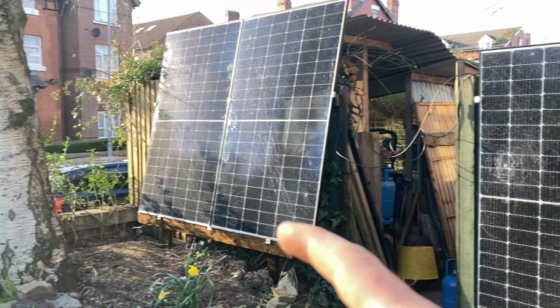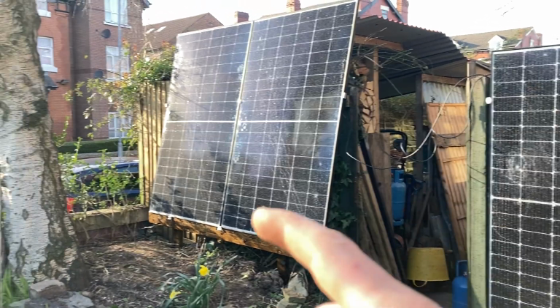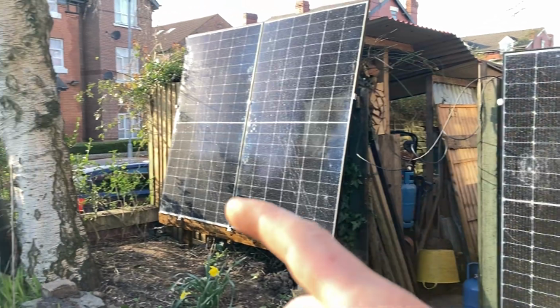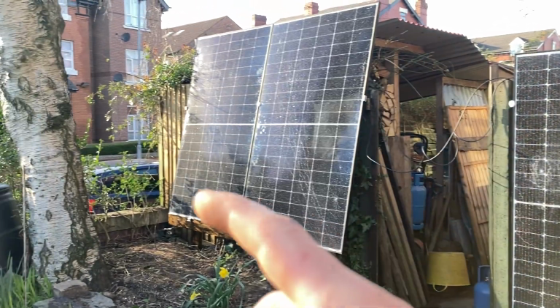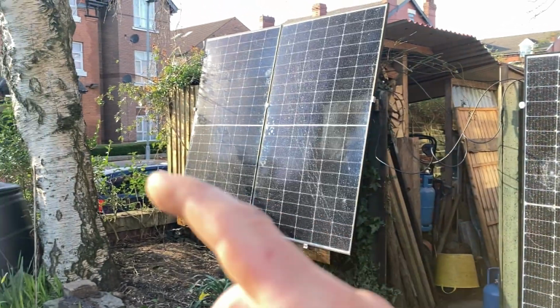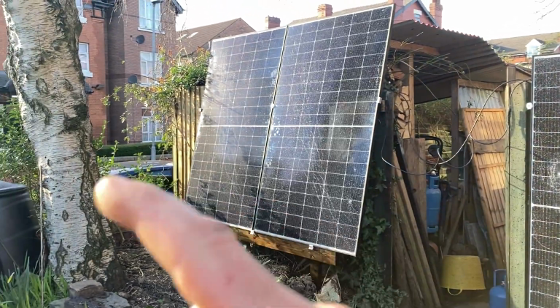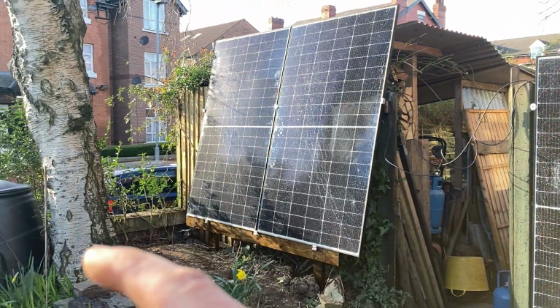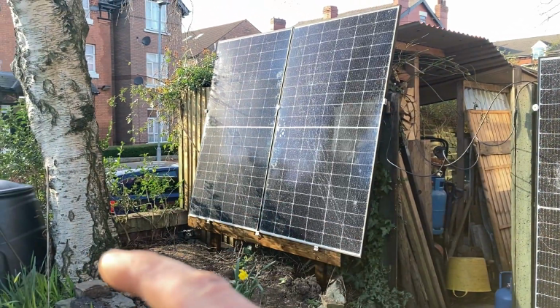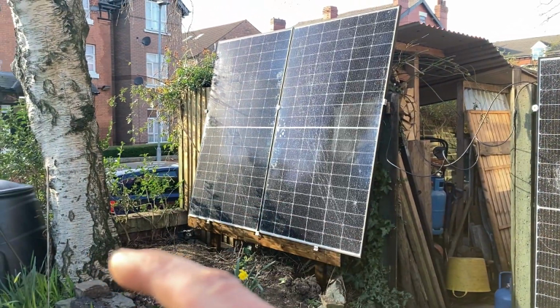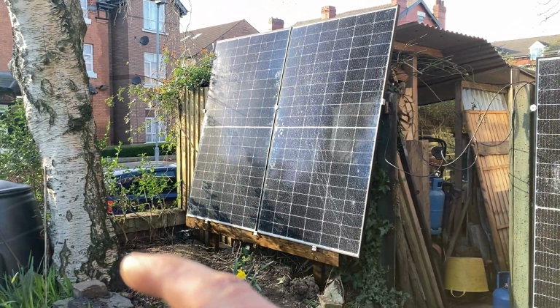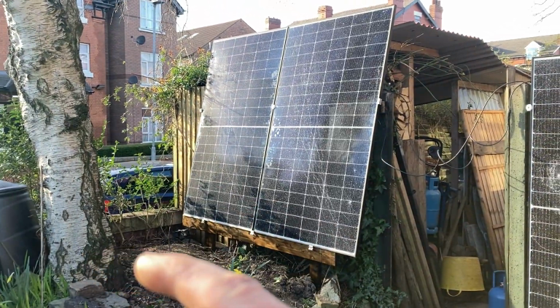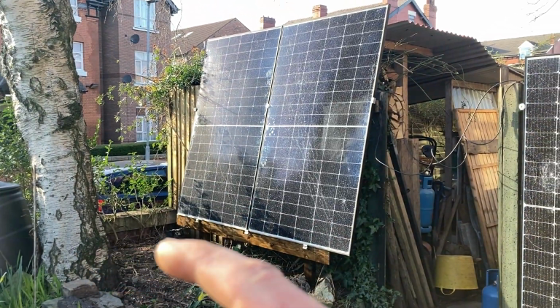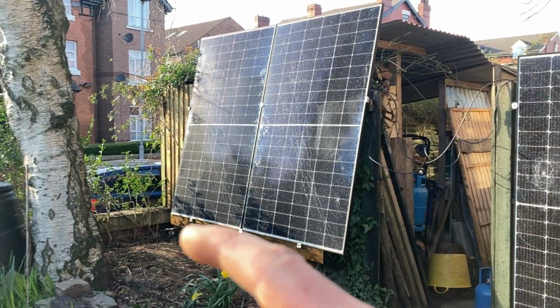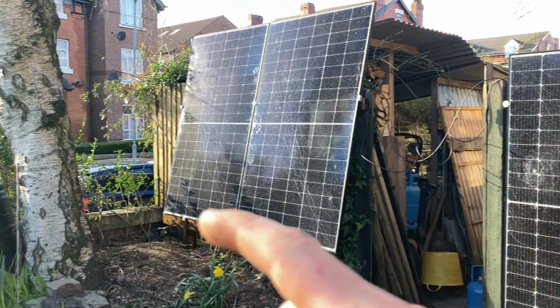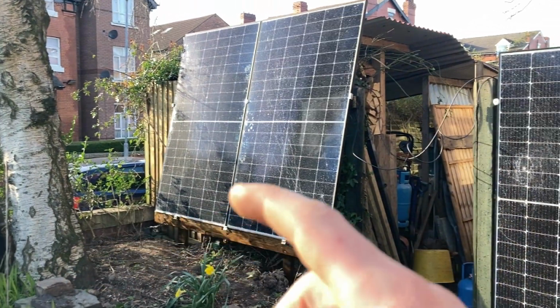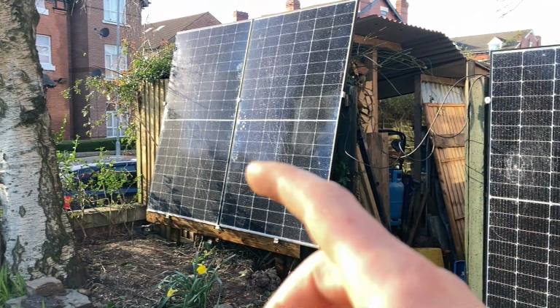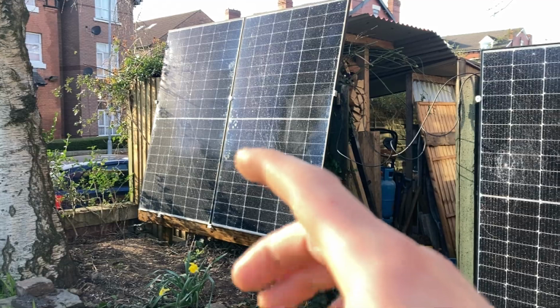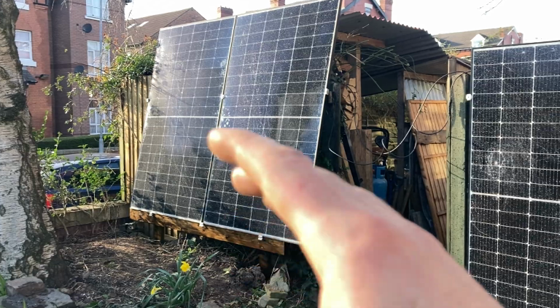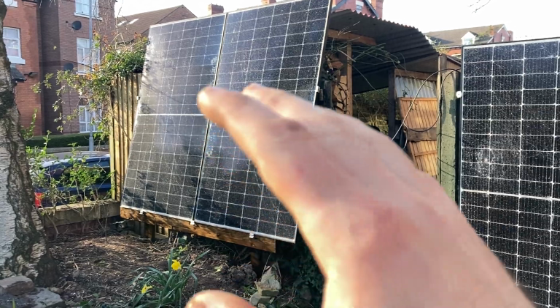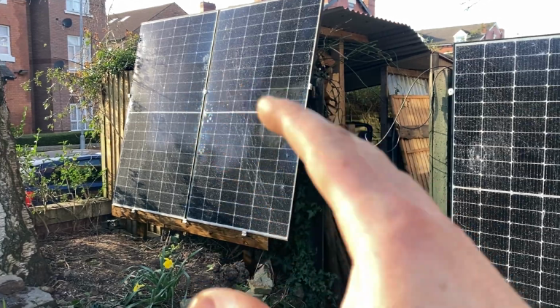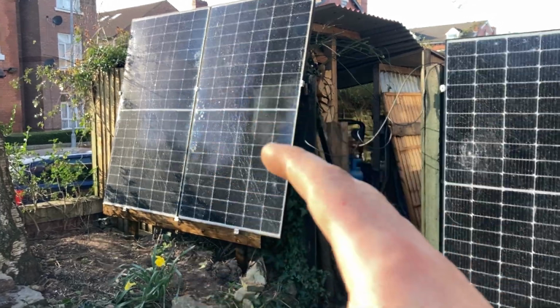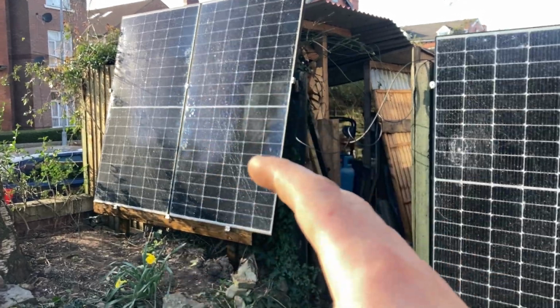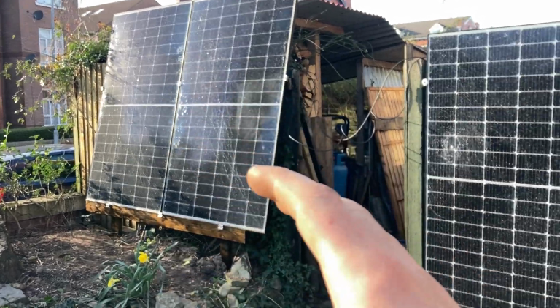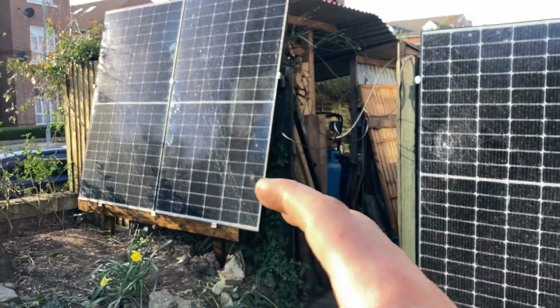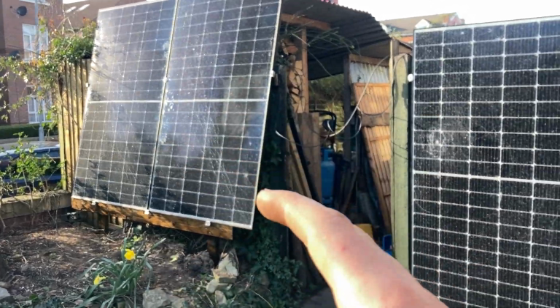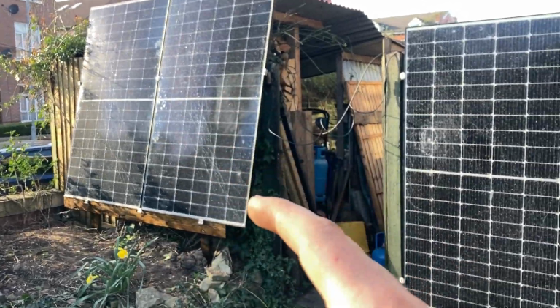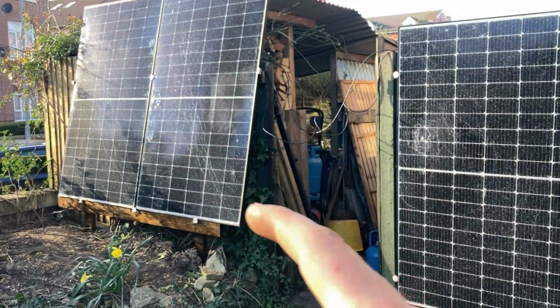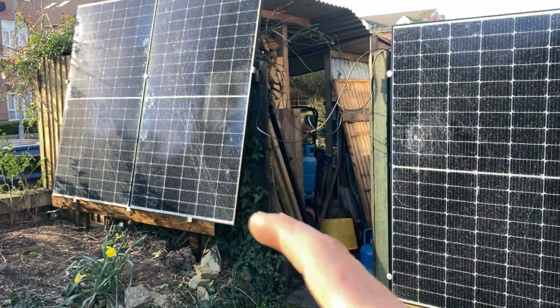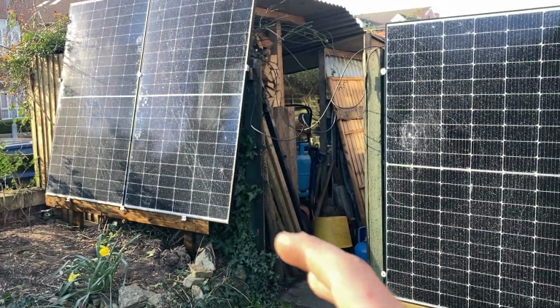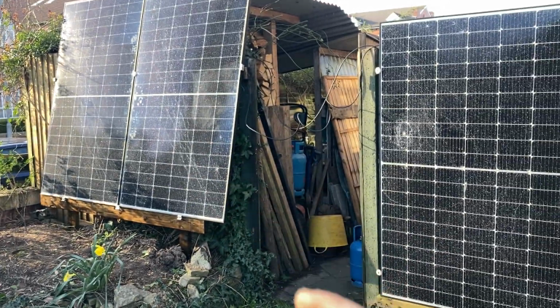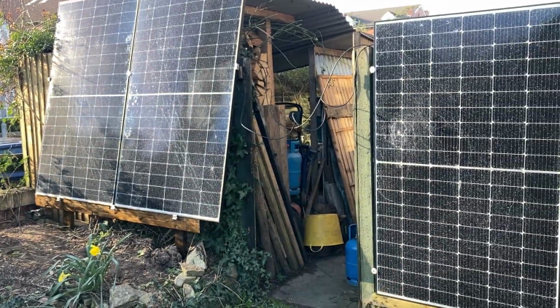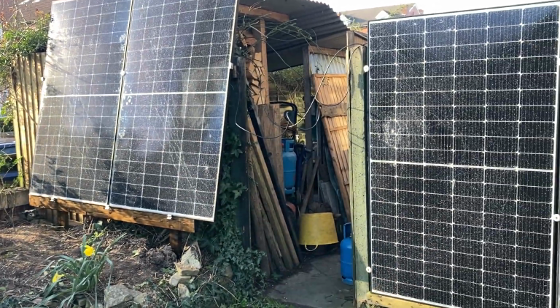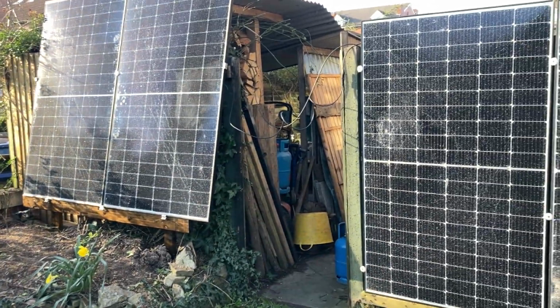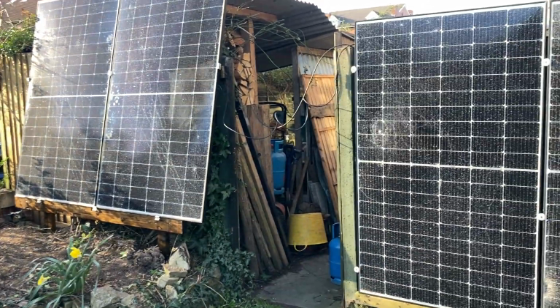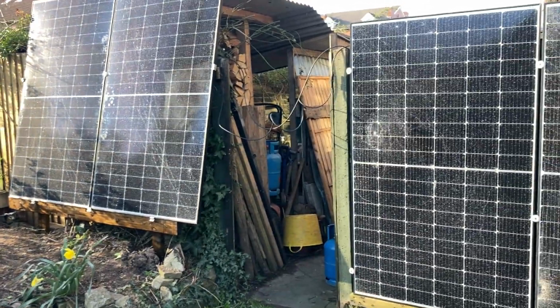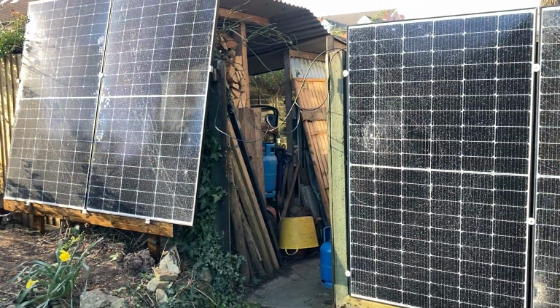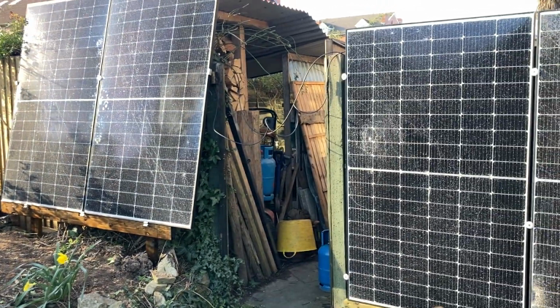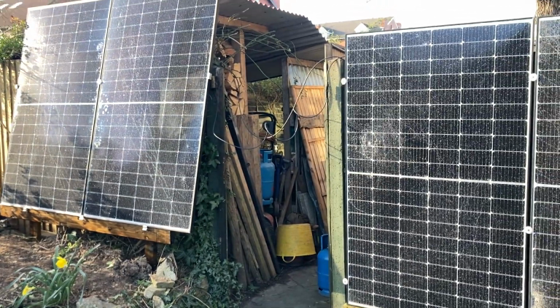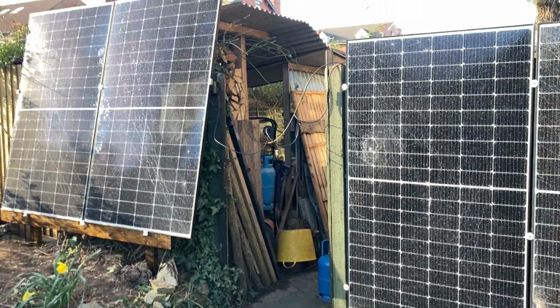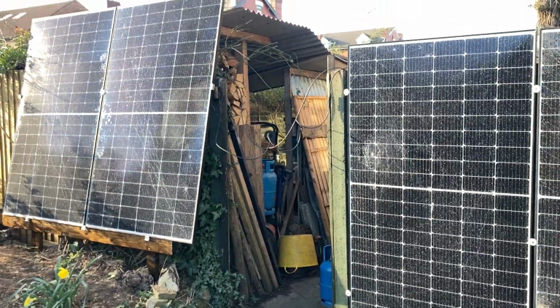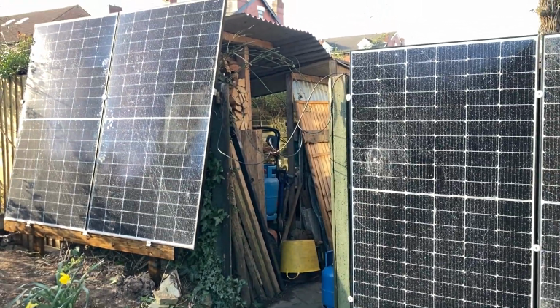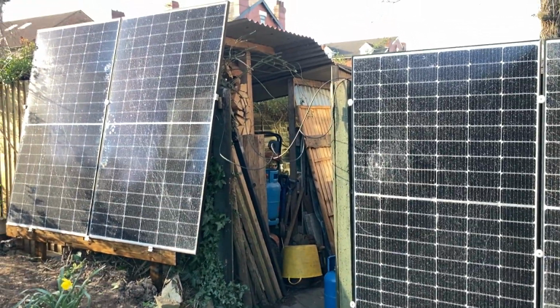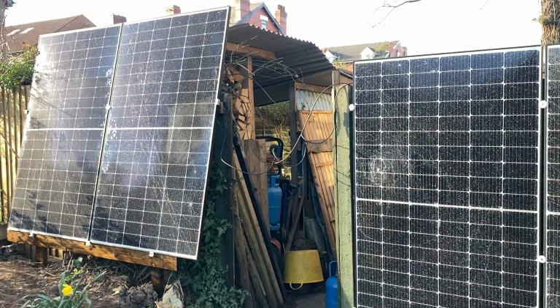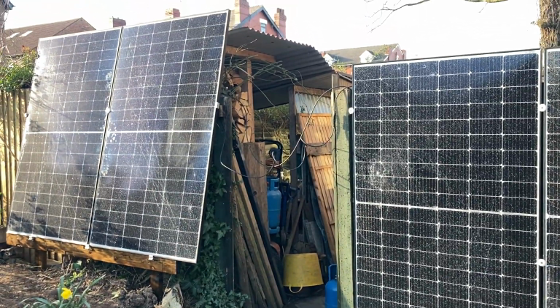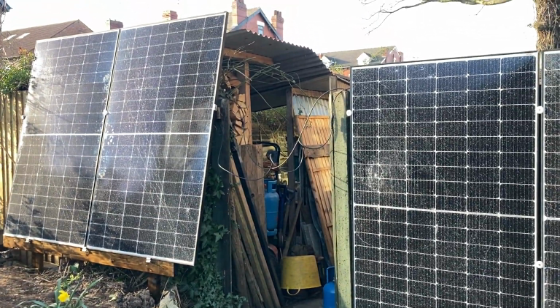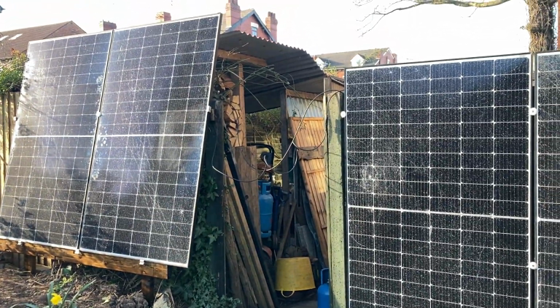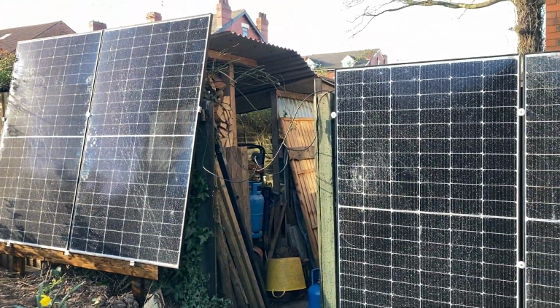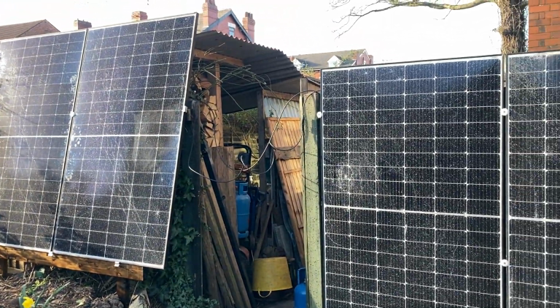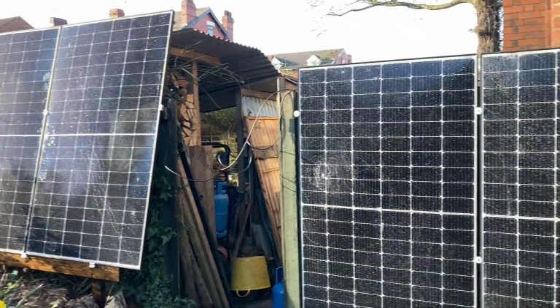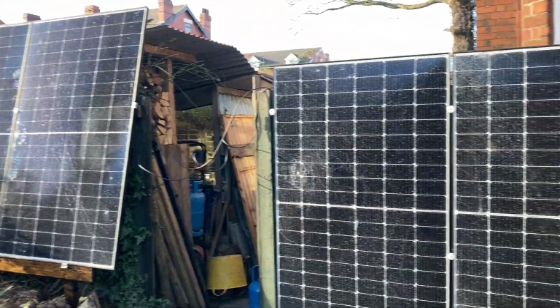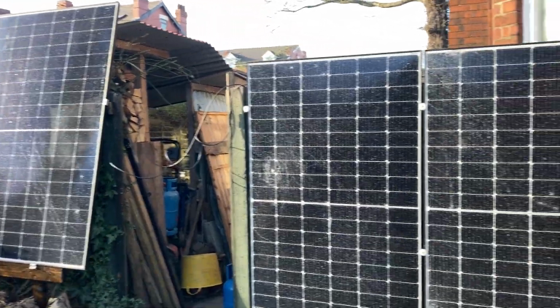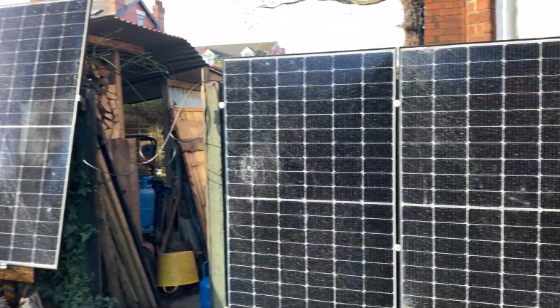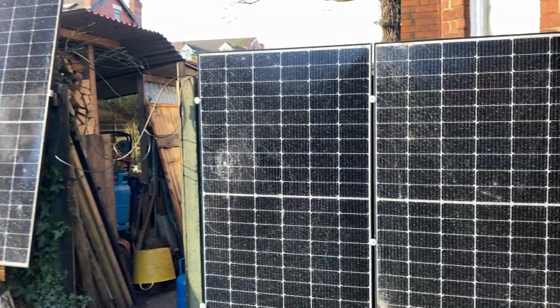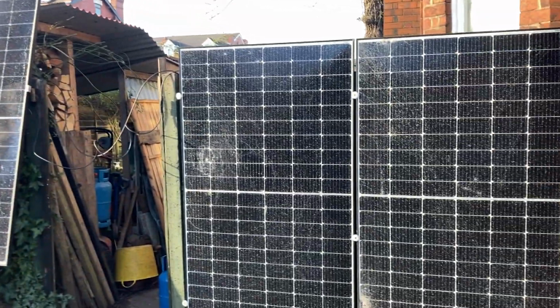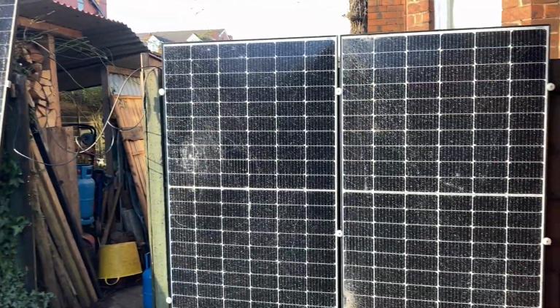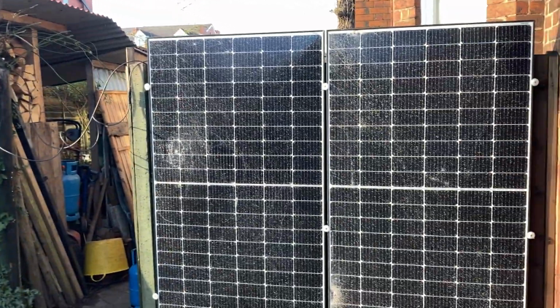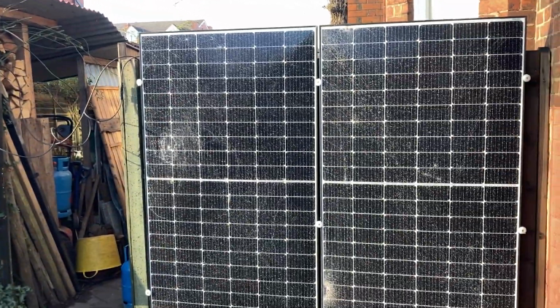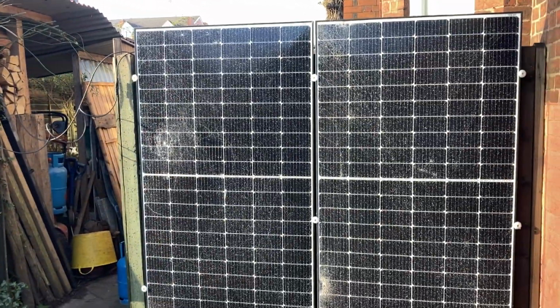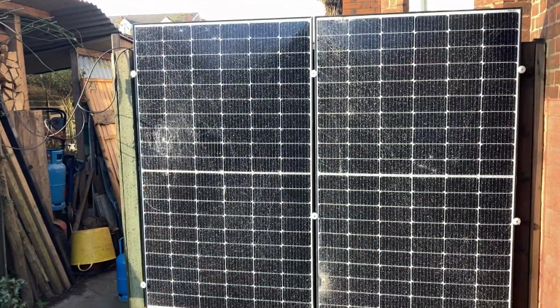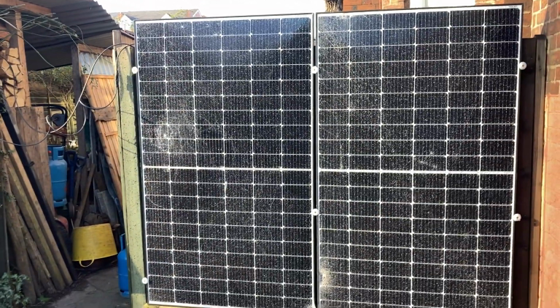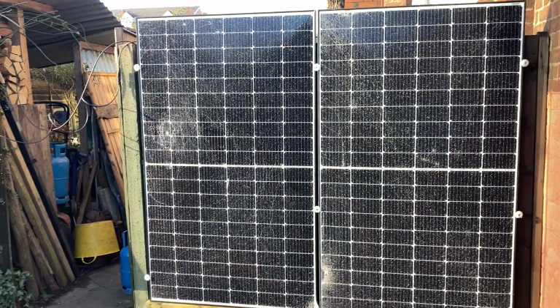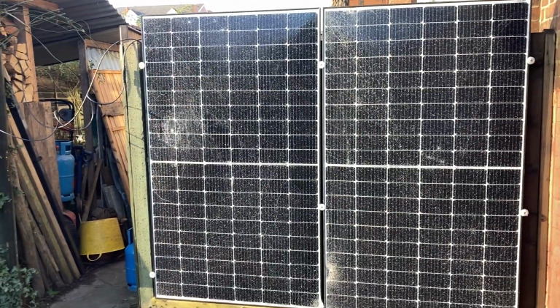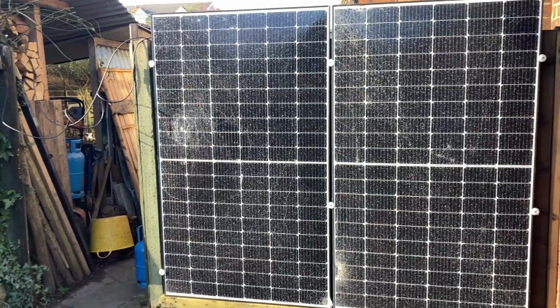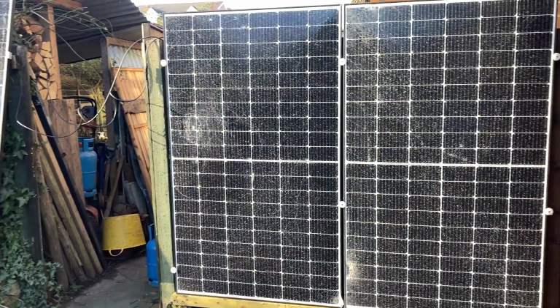They're behind a tree, they're always going to be partially shaded, so it's just to eke out a little bit more solar from where I've got a bit of space.